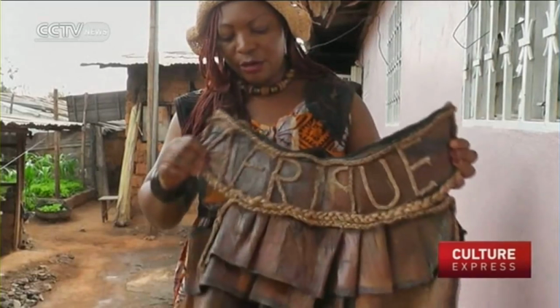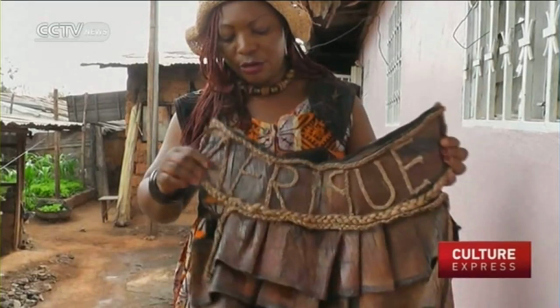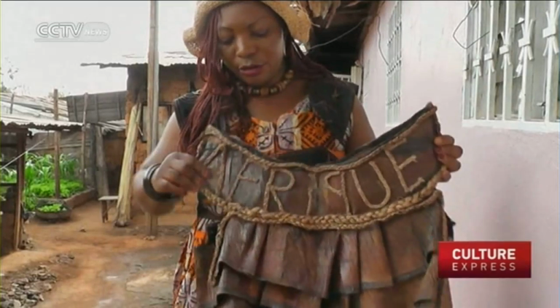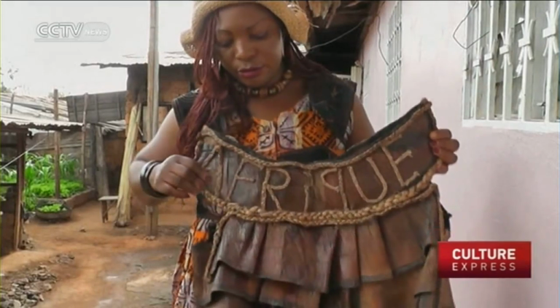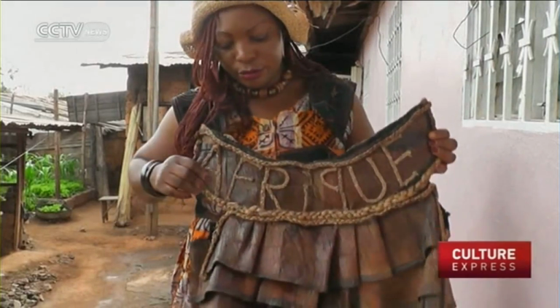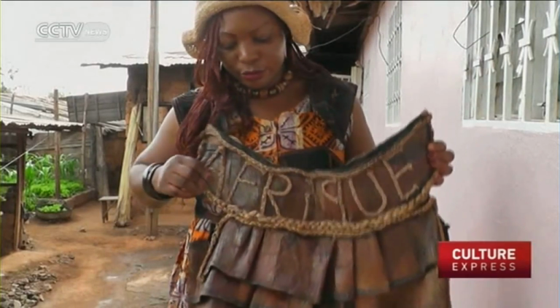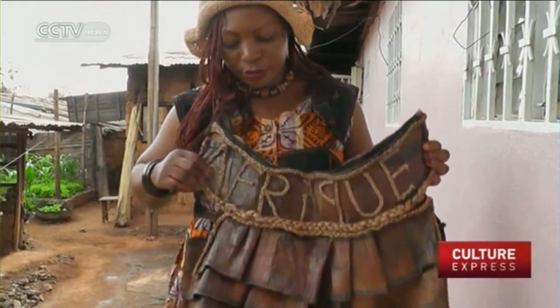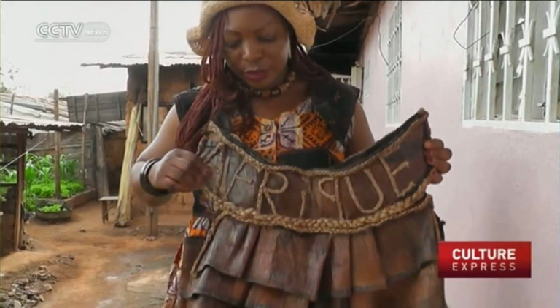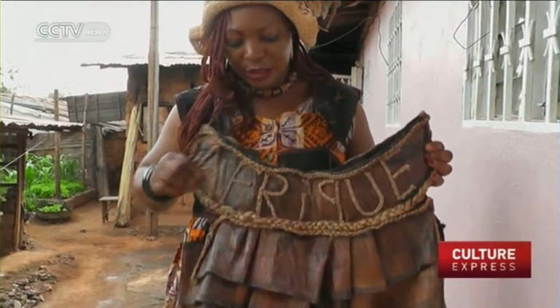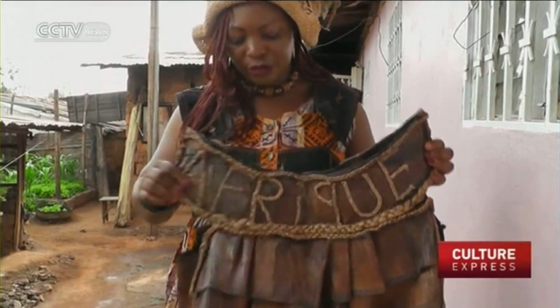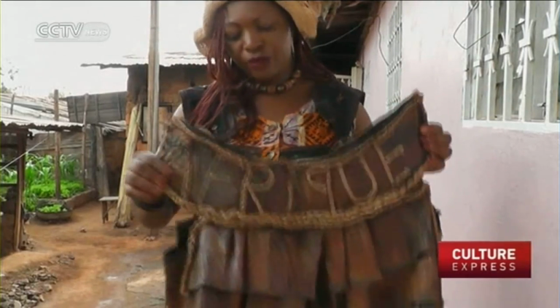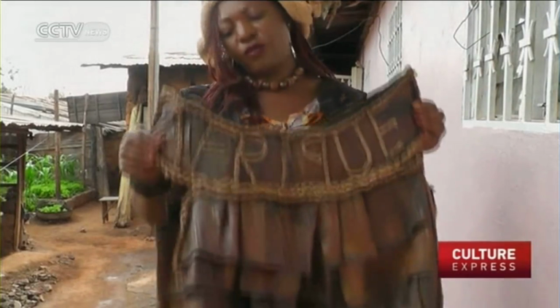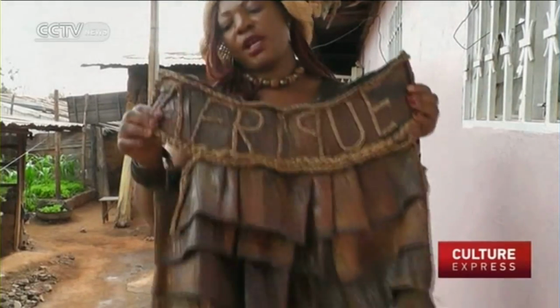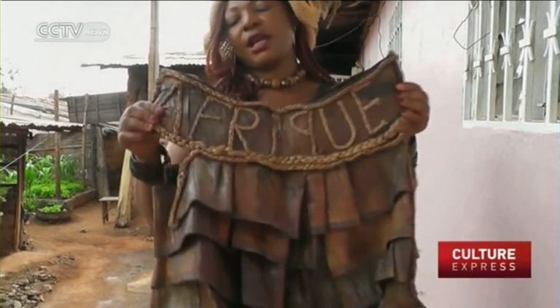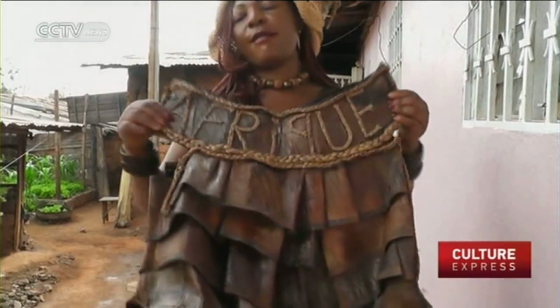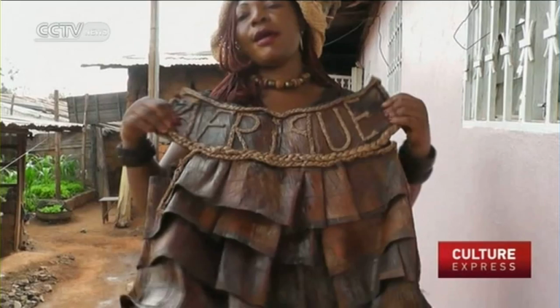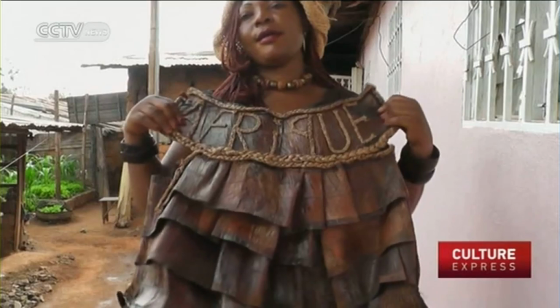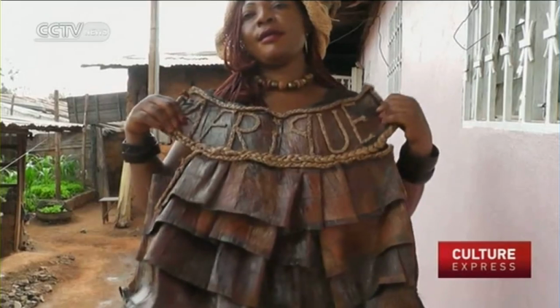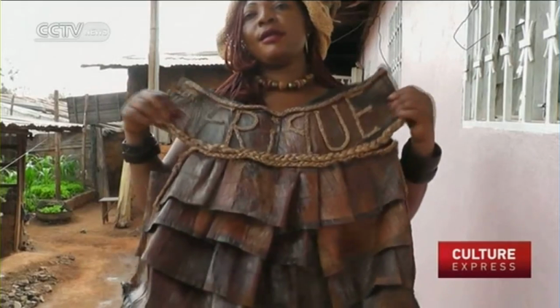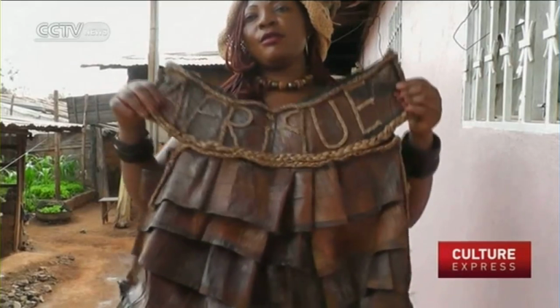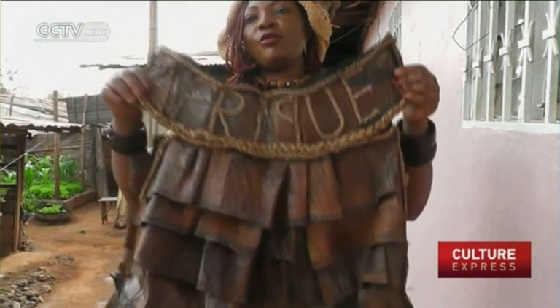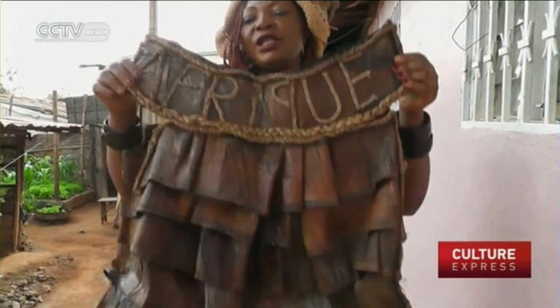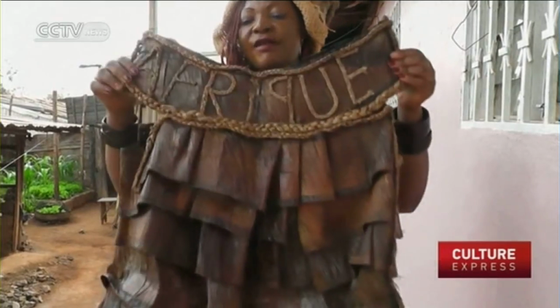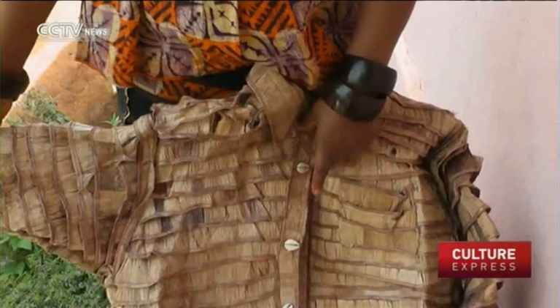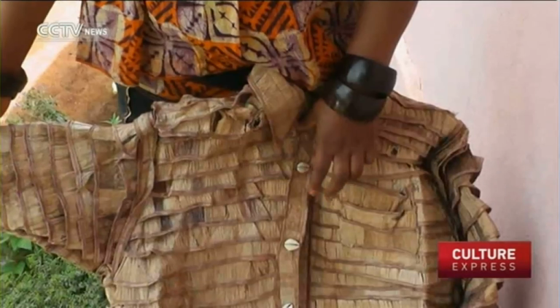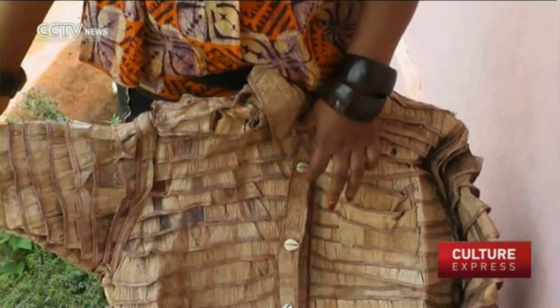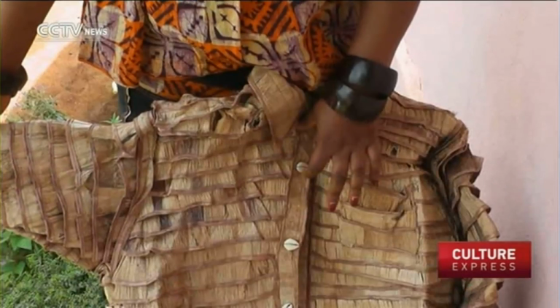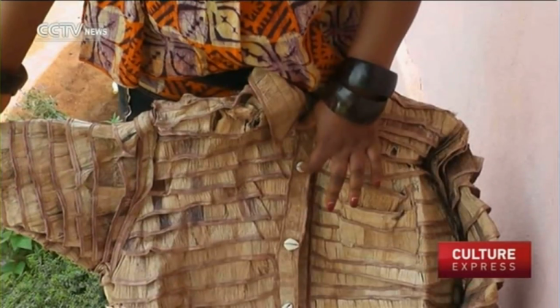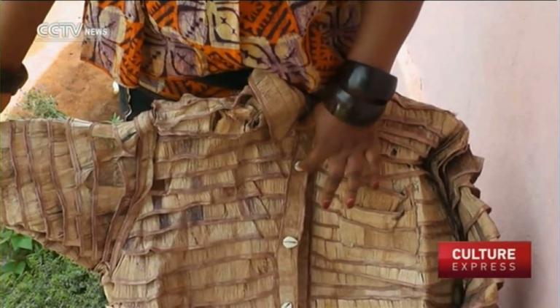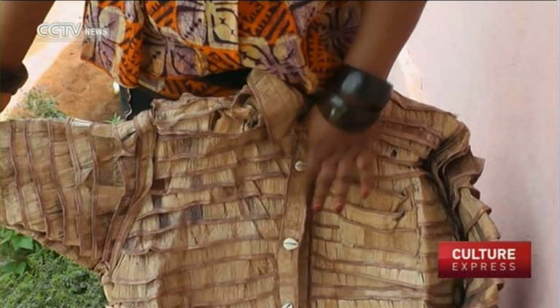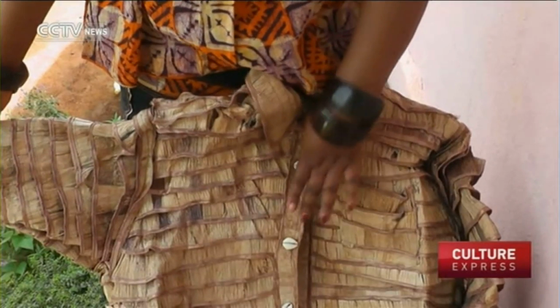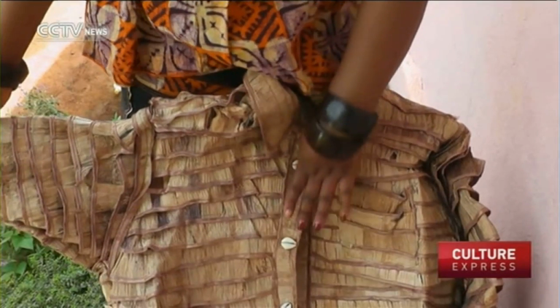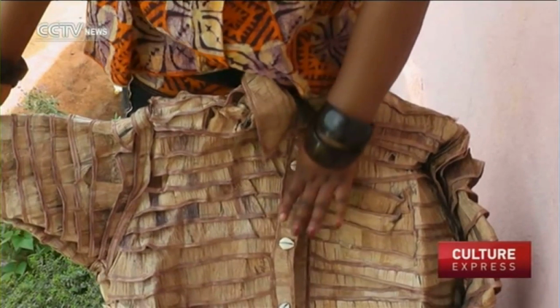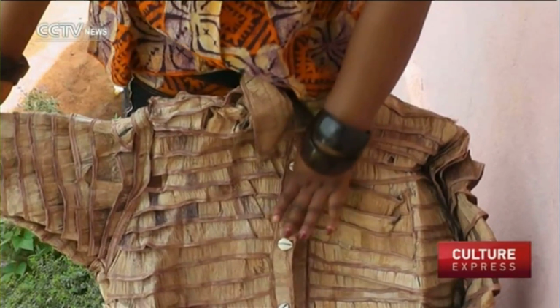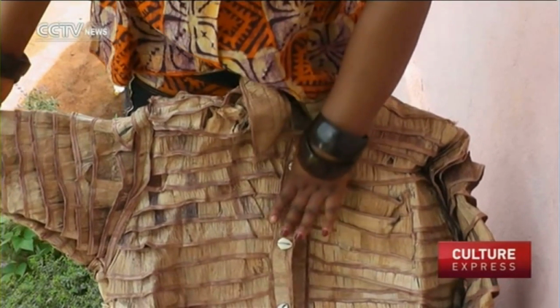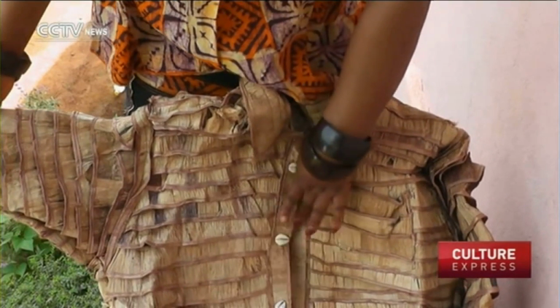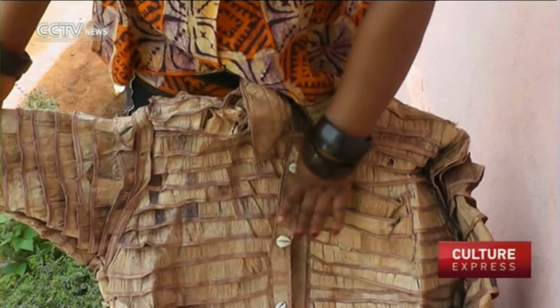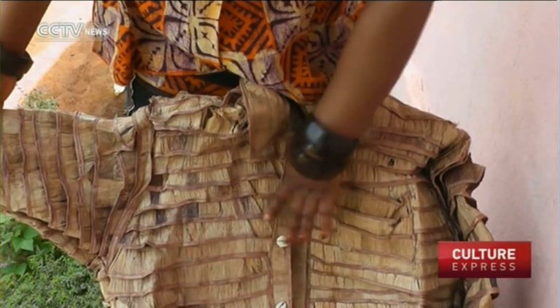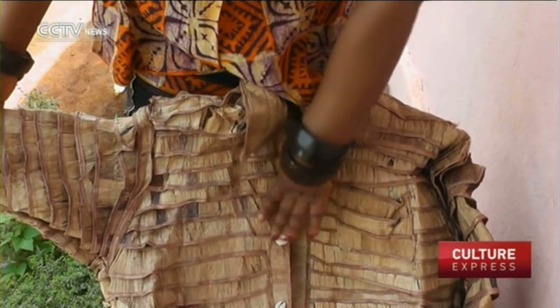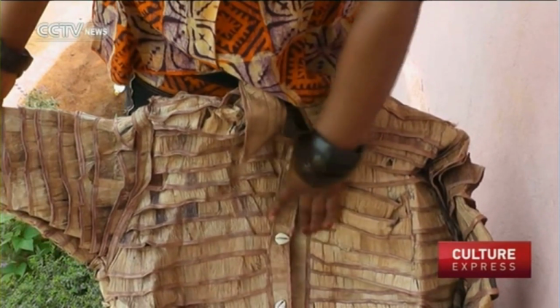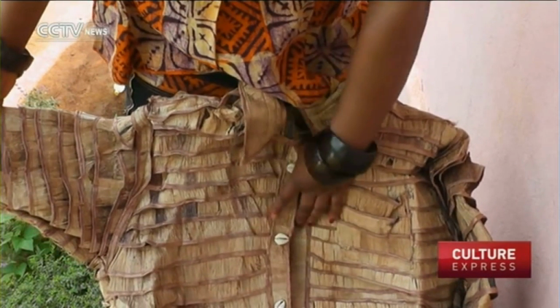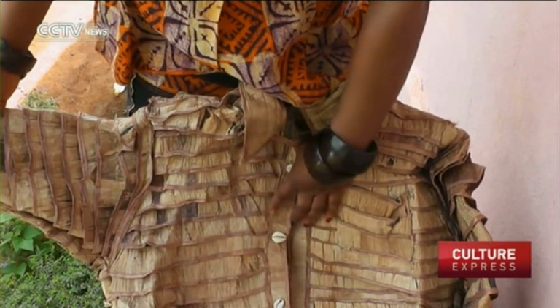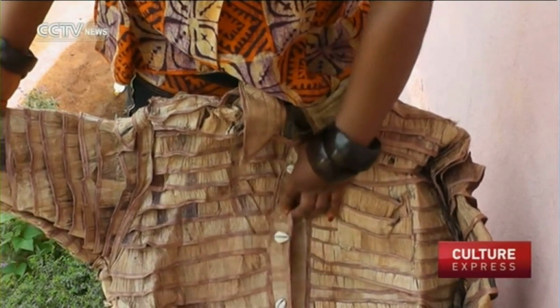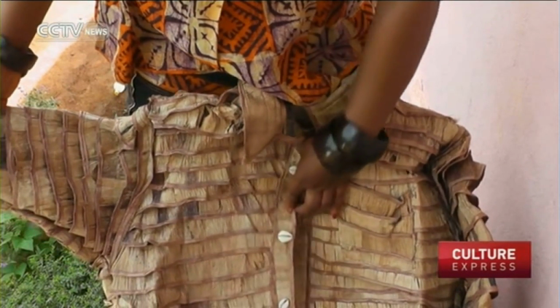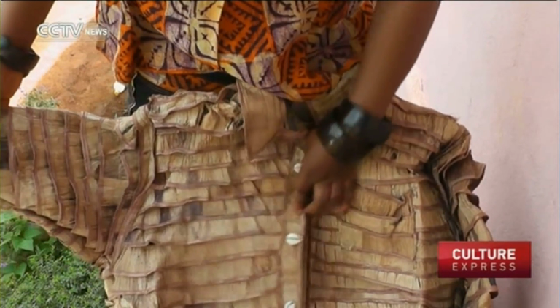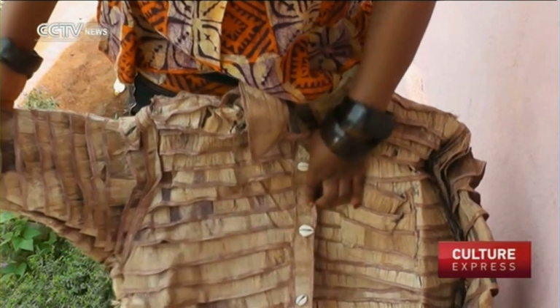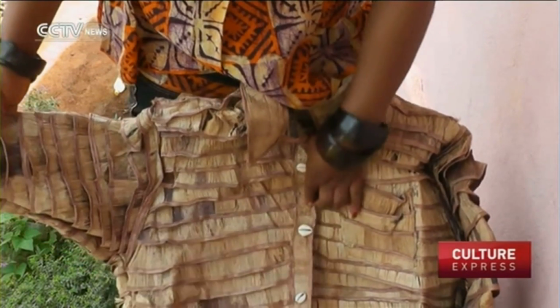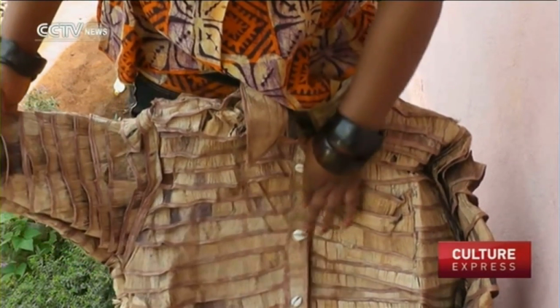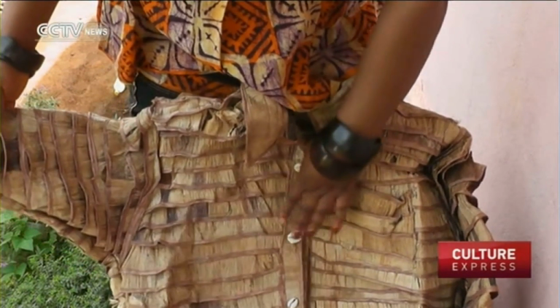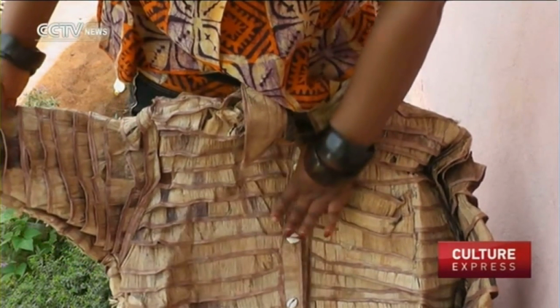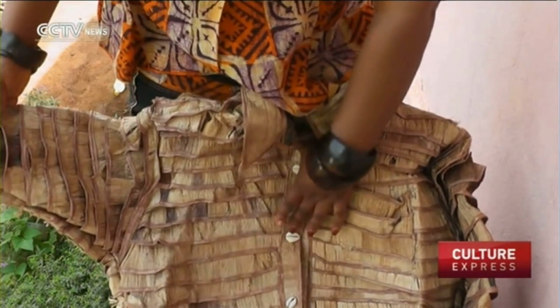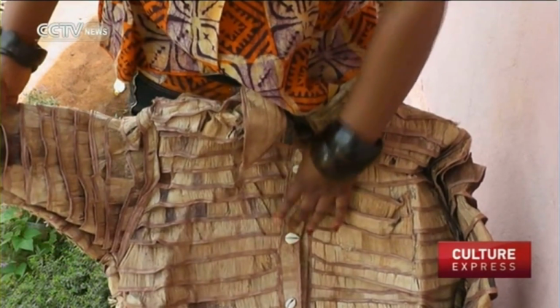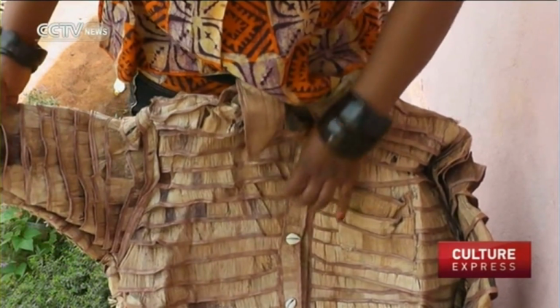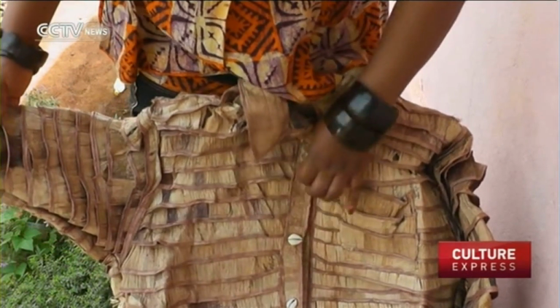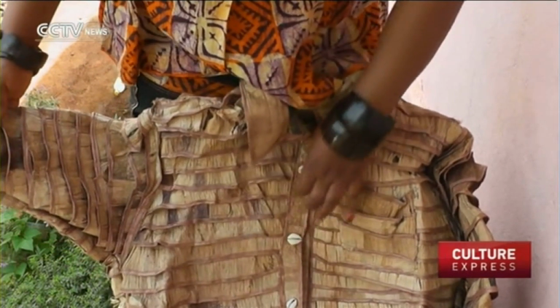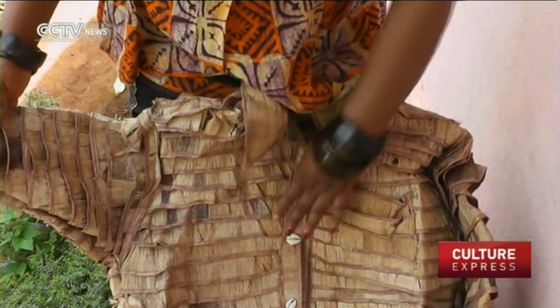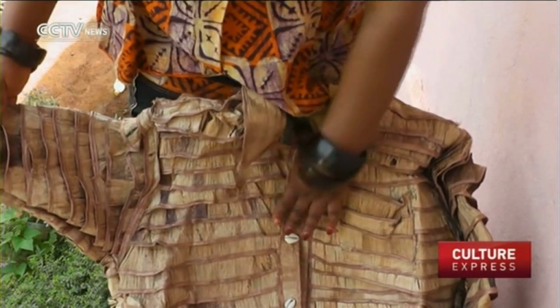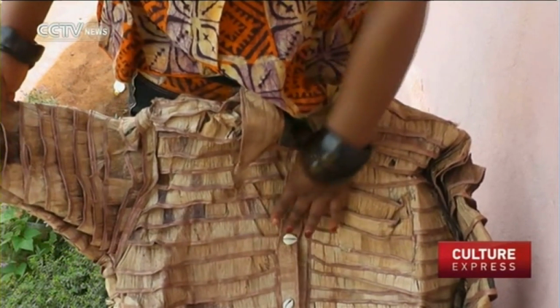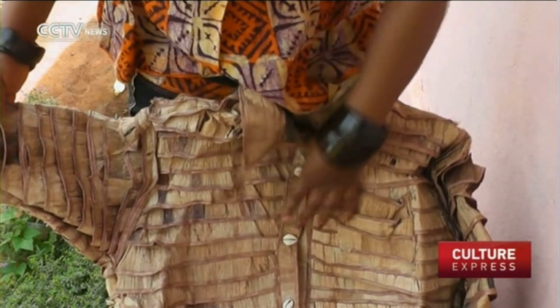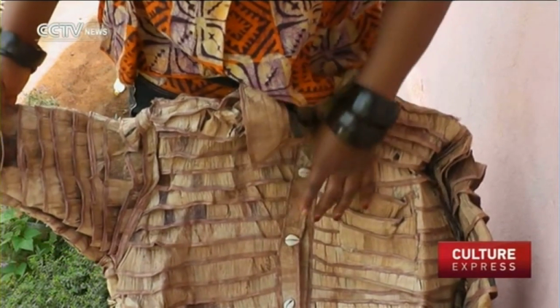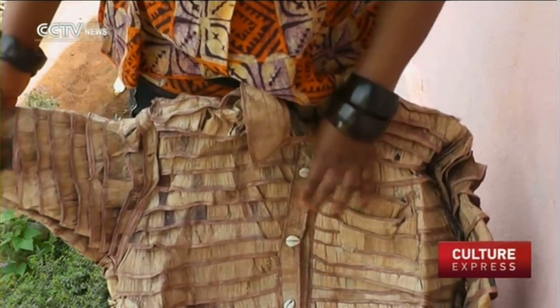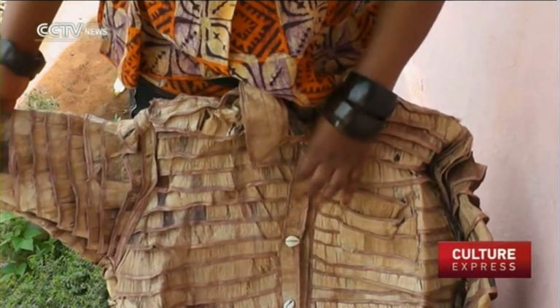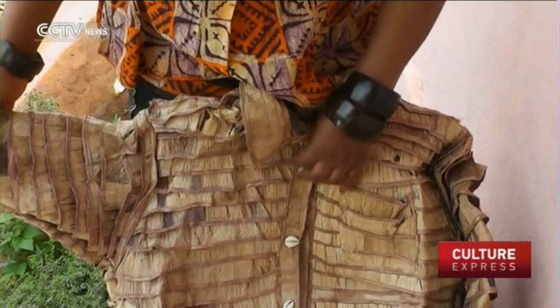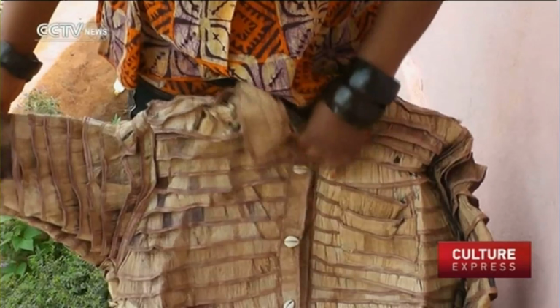According to Solange, the material is washable, durable, and surprisingly comfortable — perfect wear for the region's rainy season.